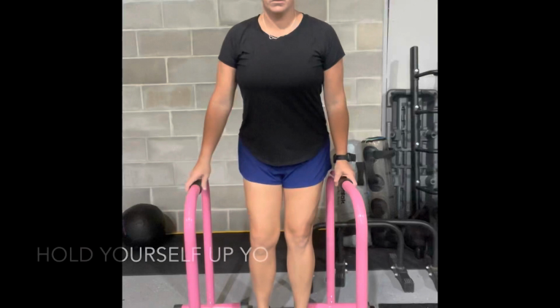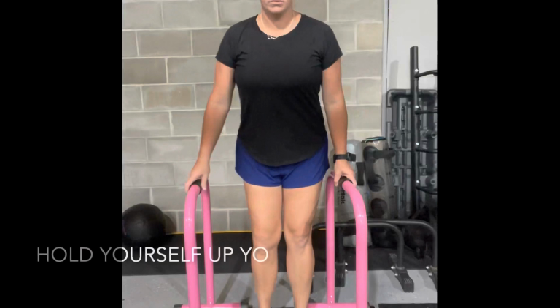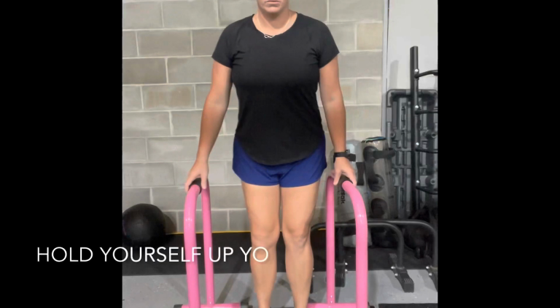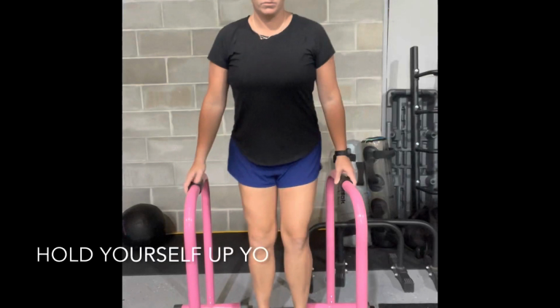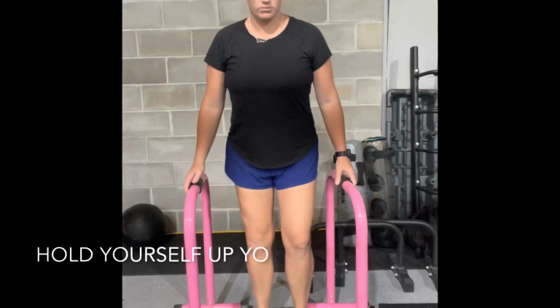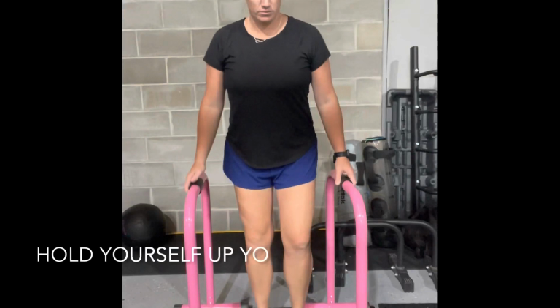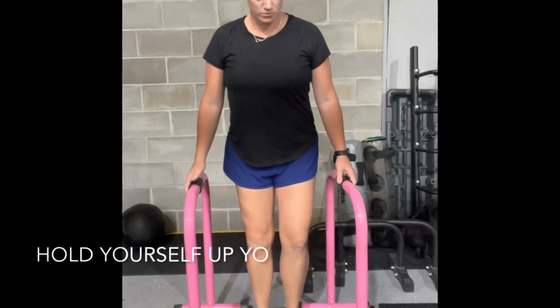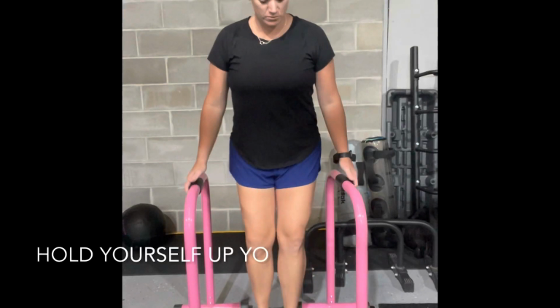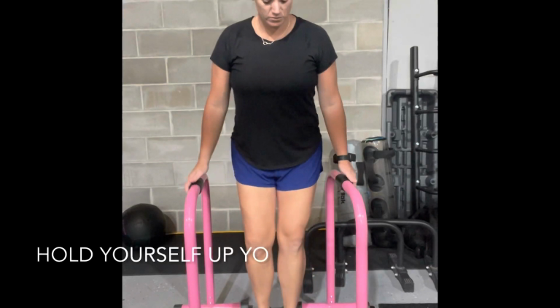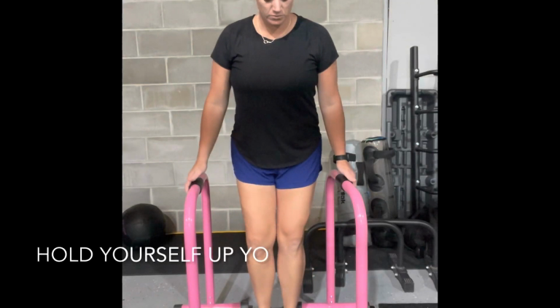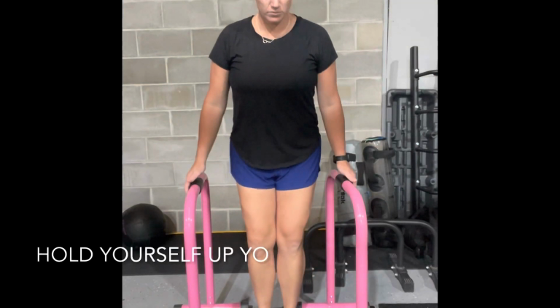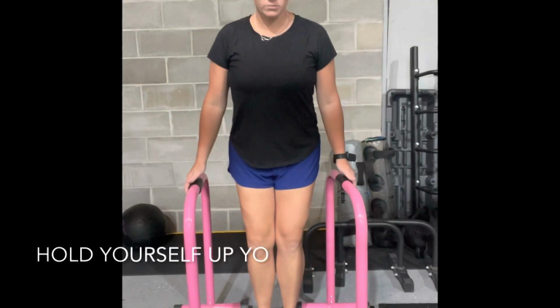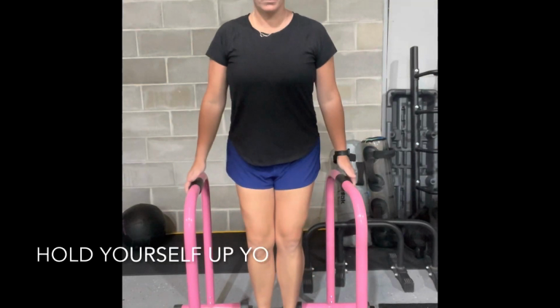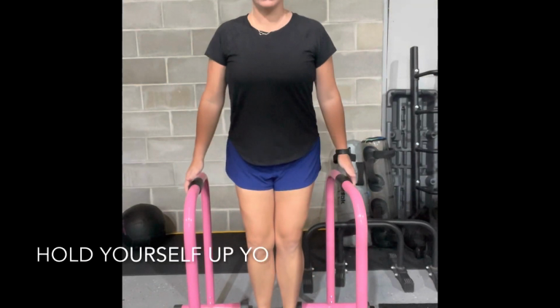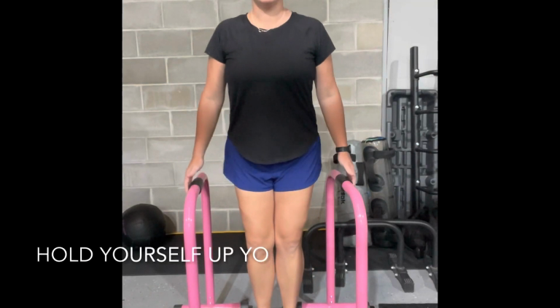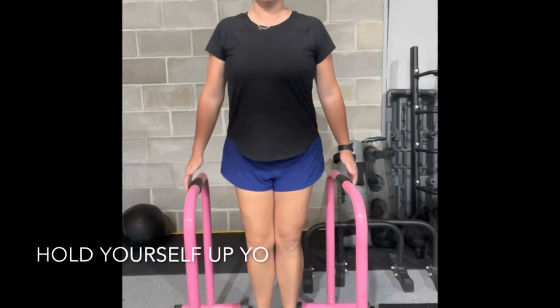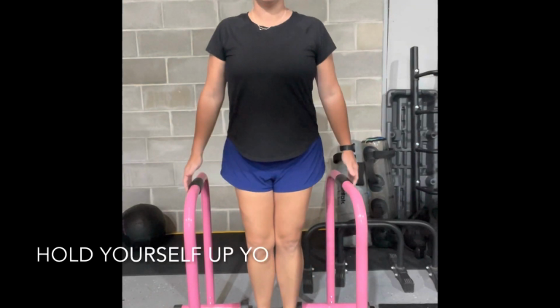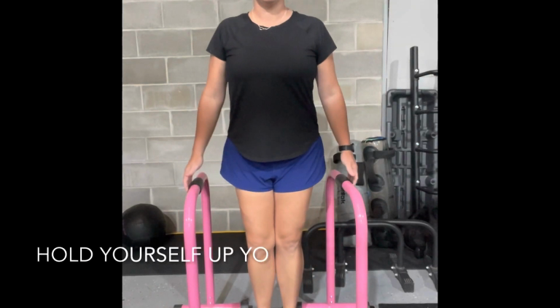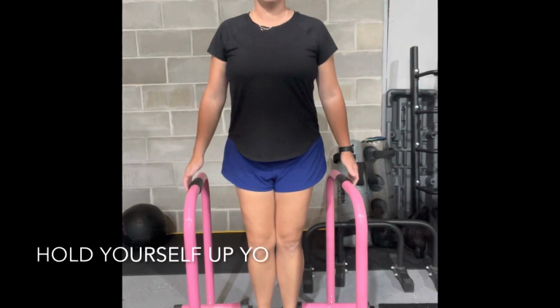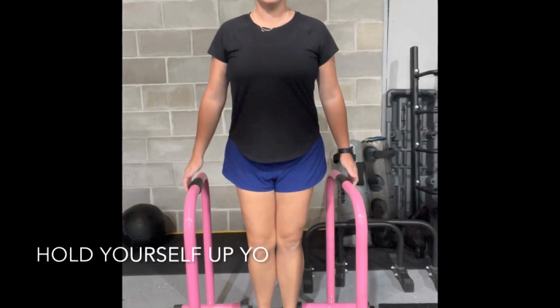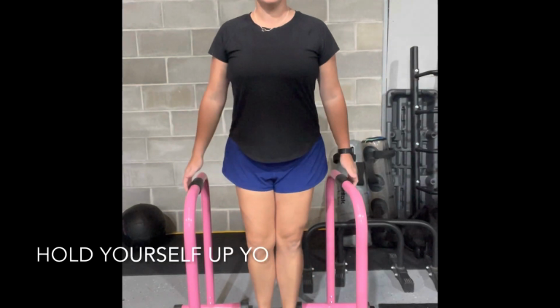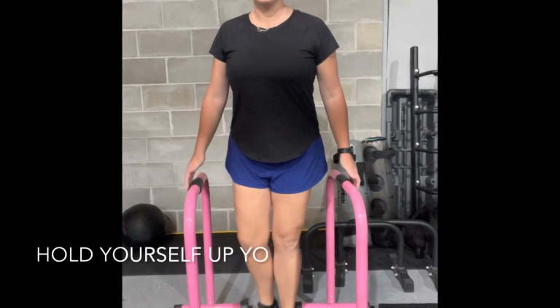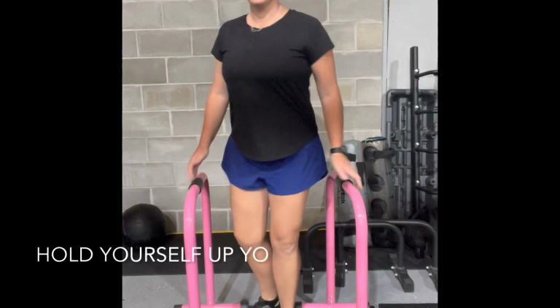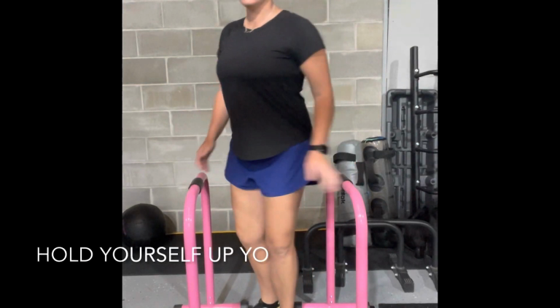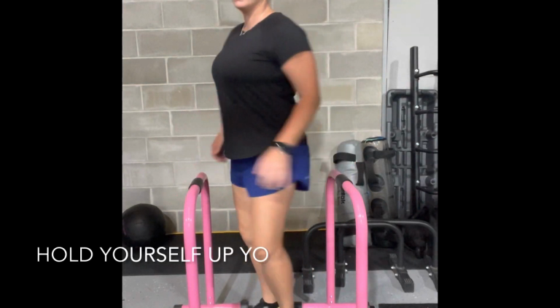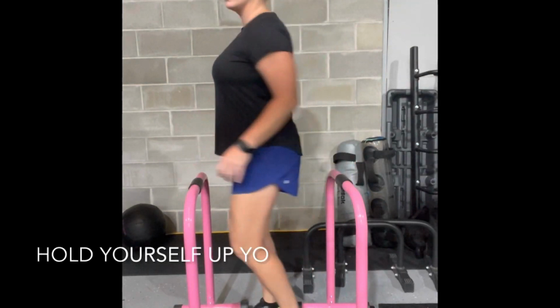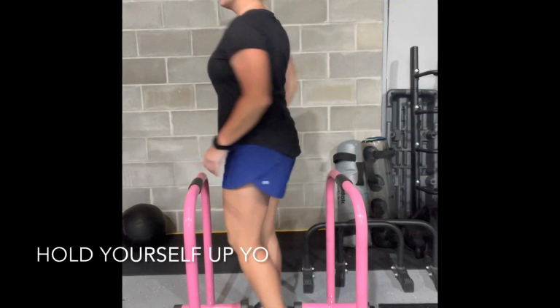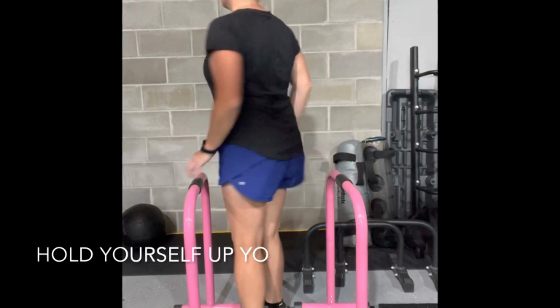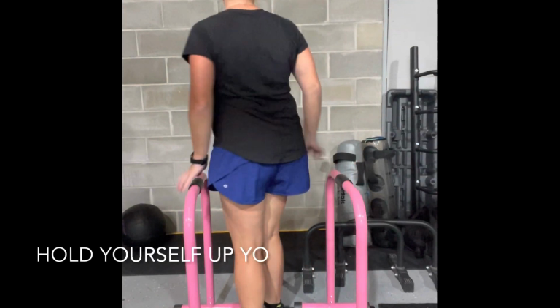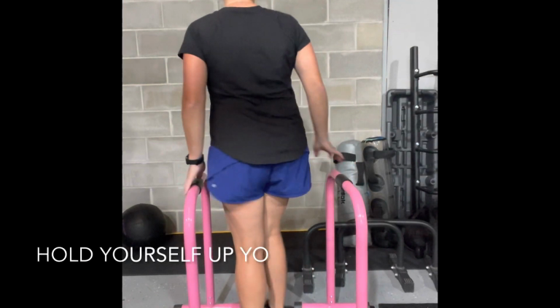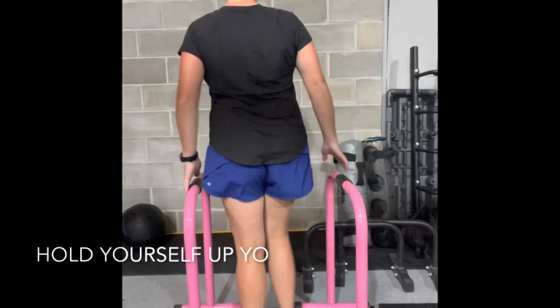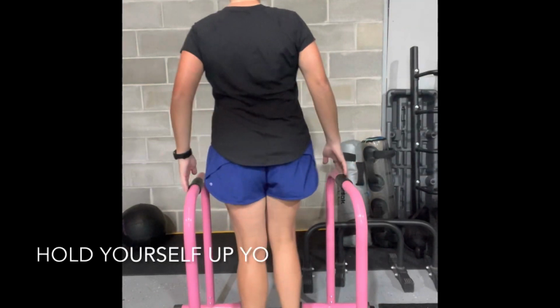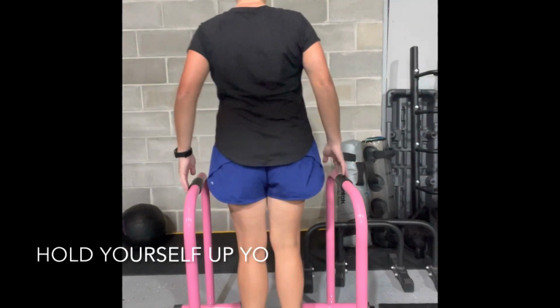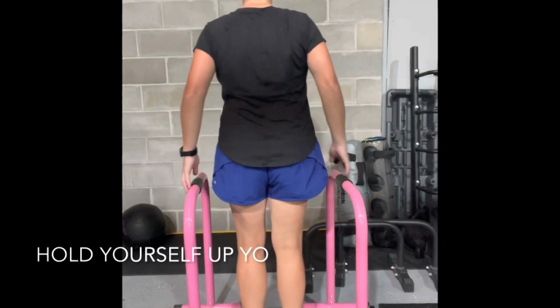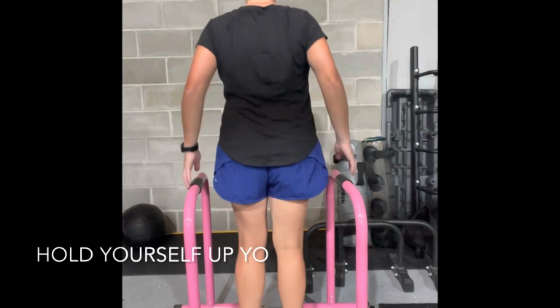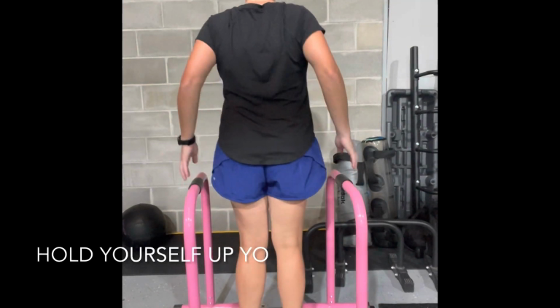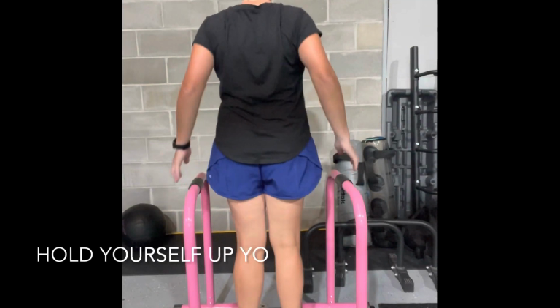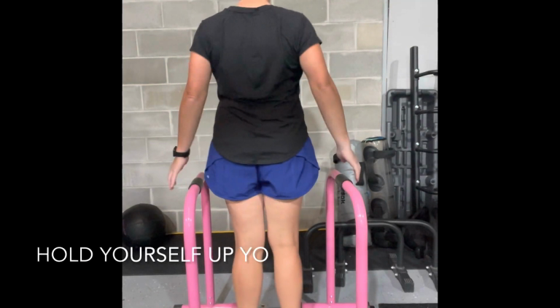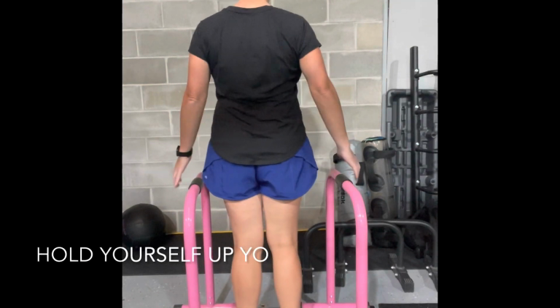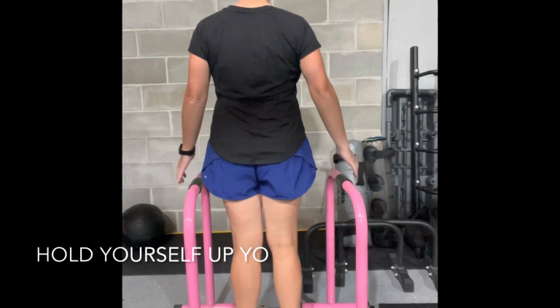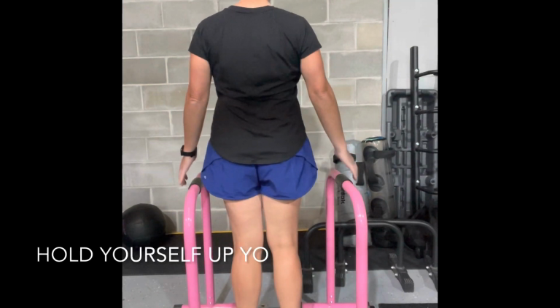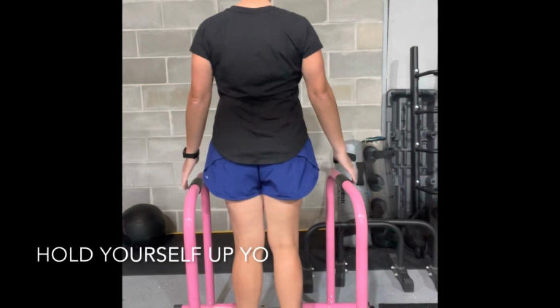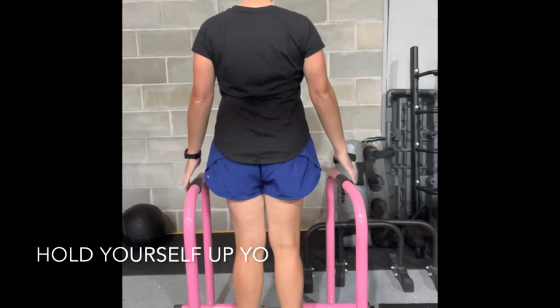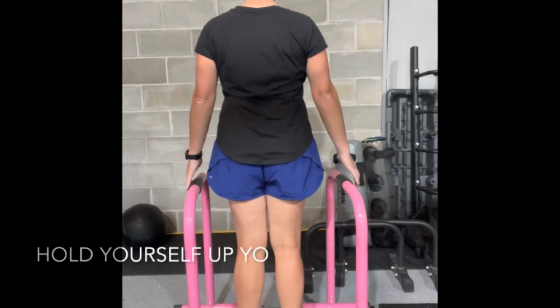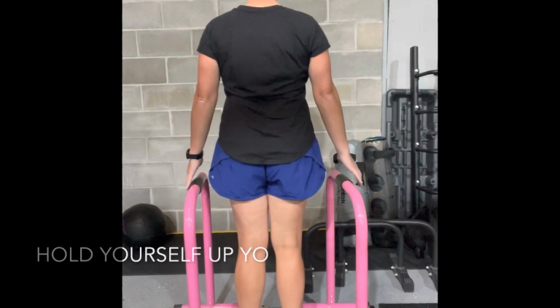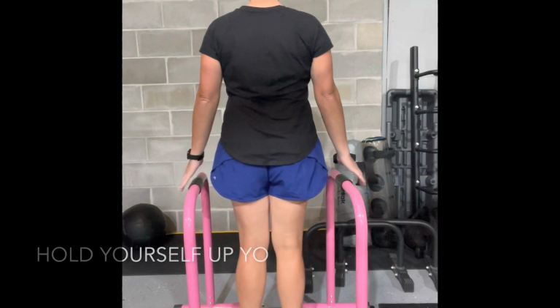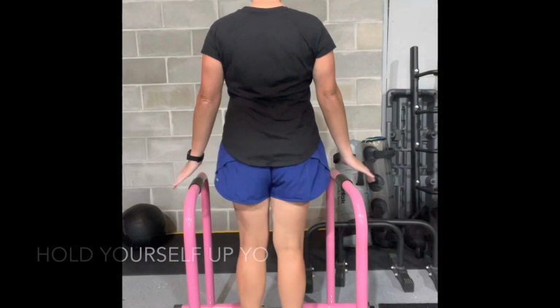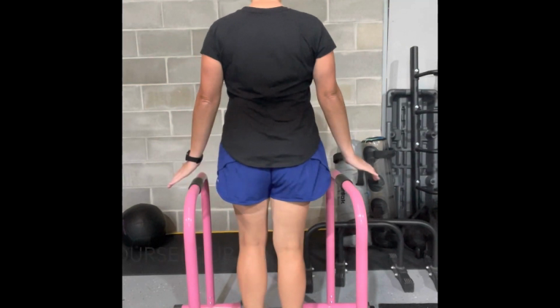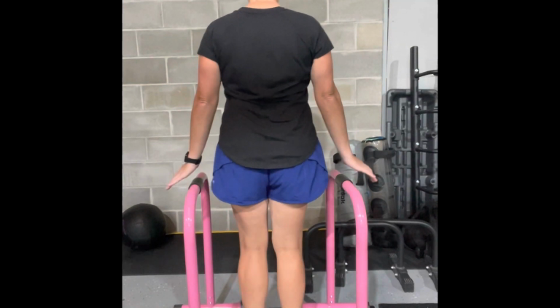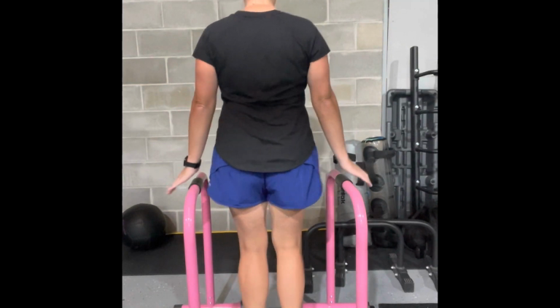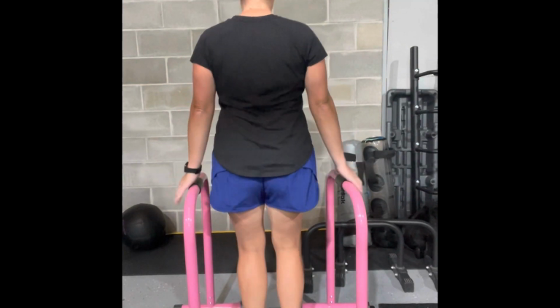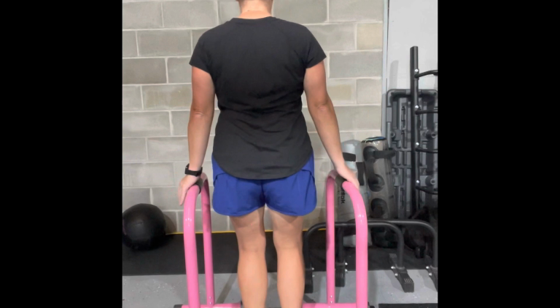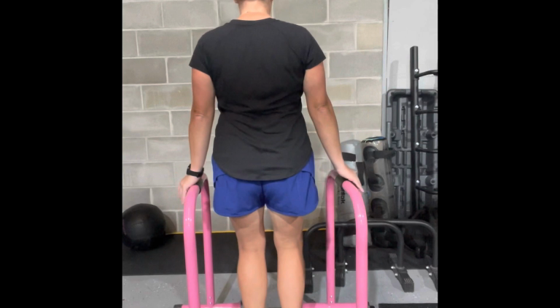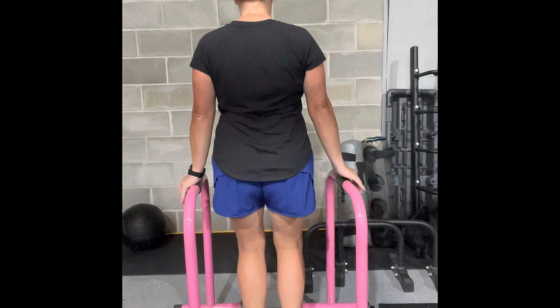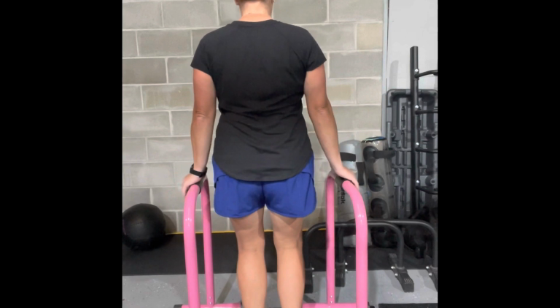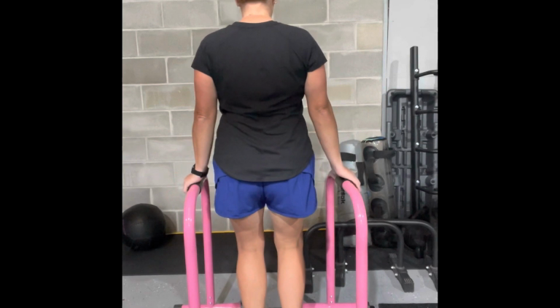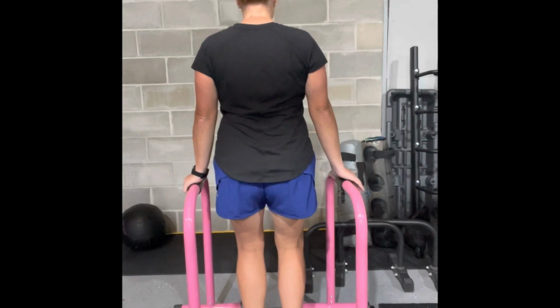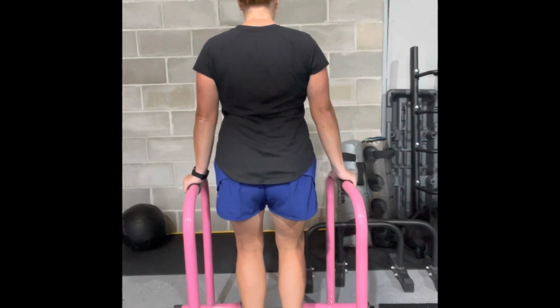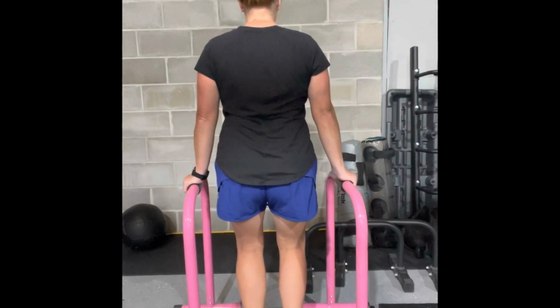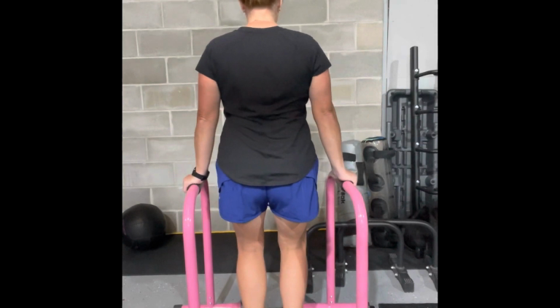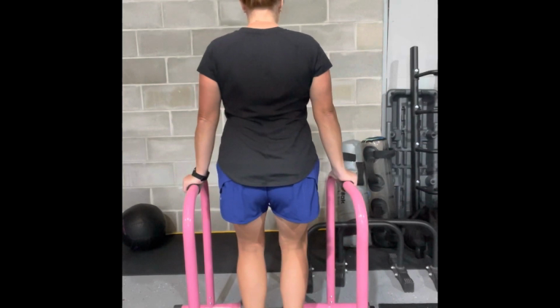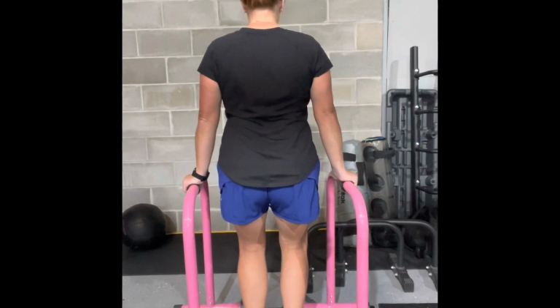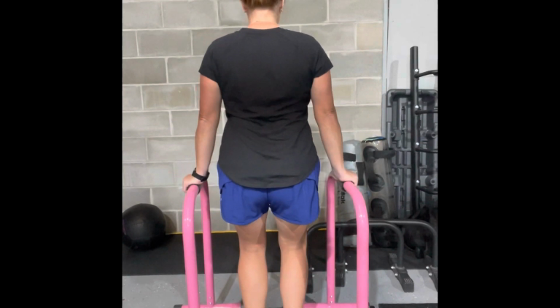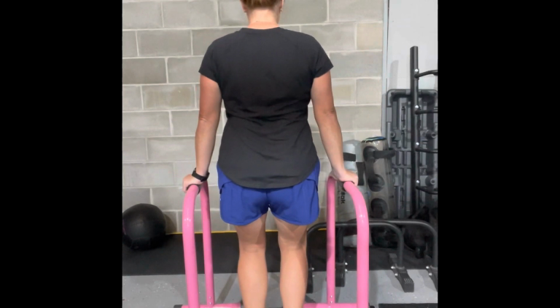If you don't have bars like this, that's okay. You can also find a table or something and just do one arm at a time.